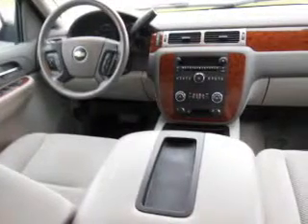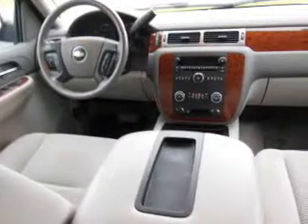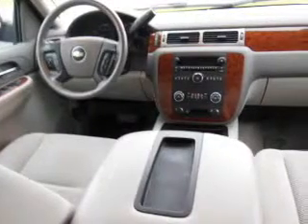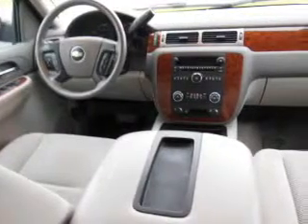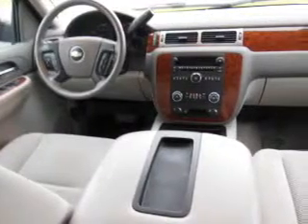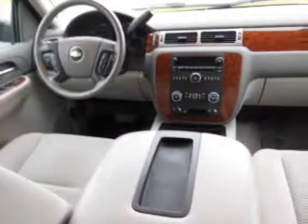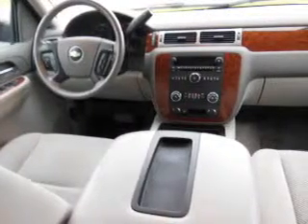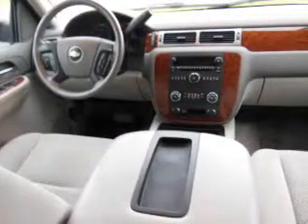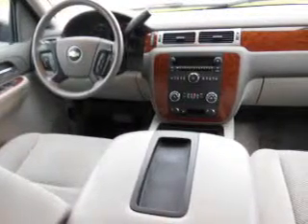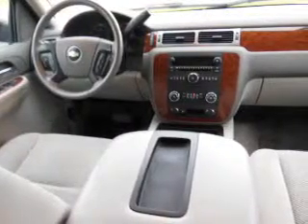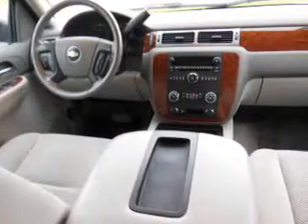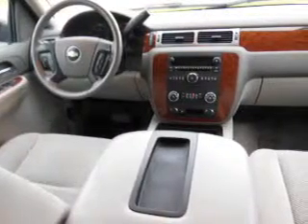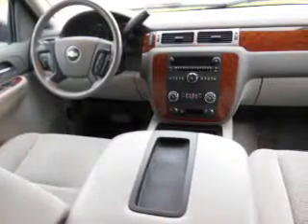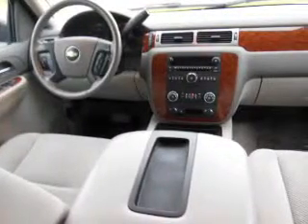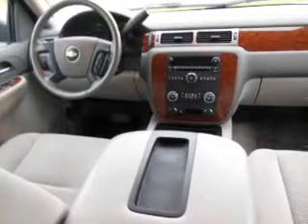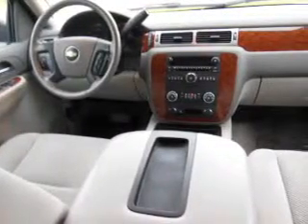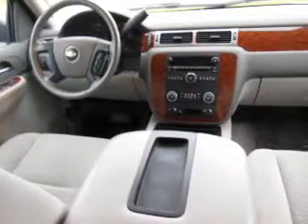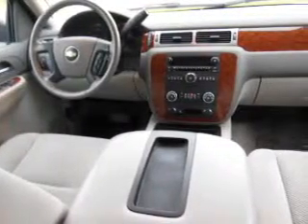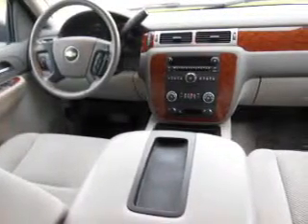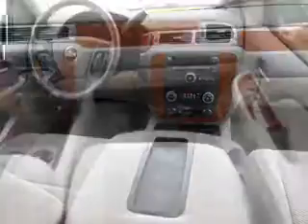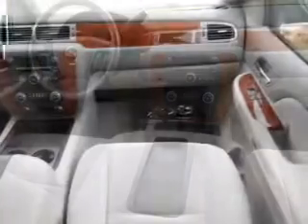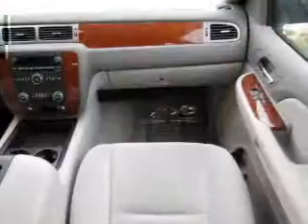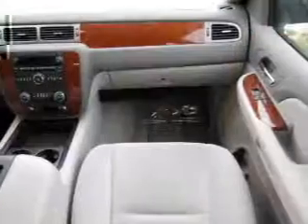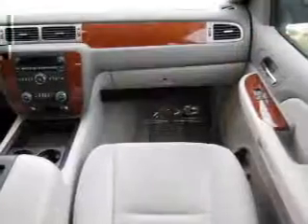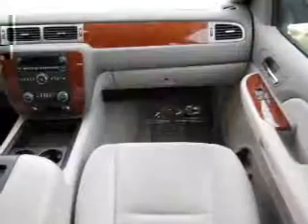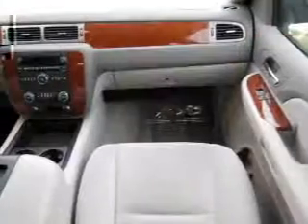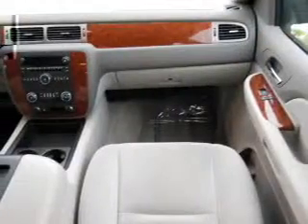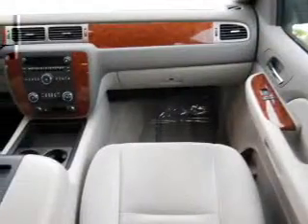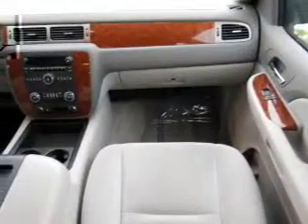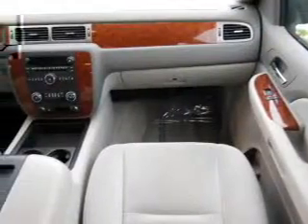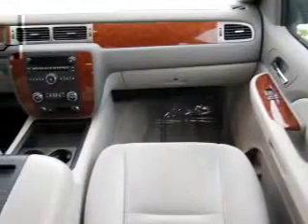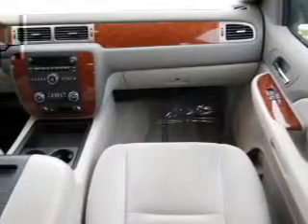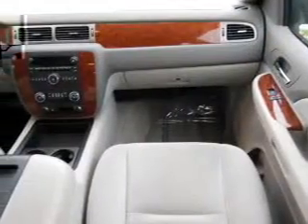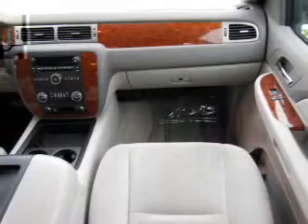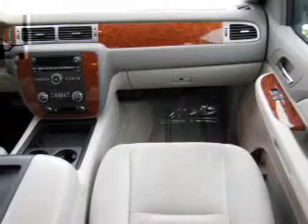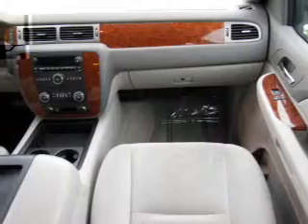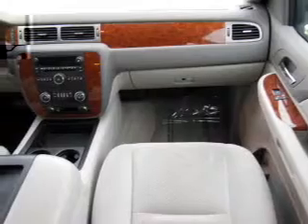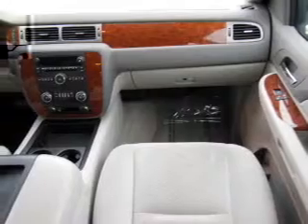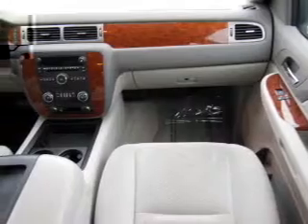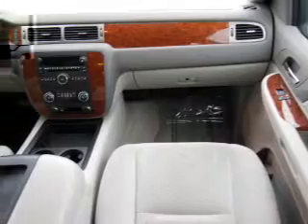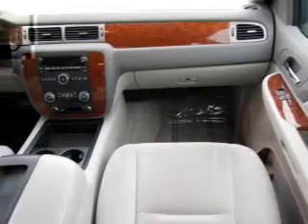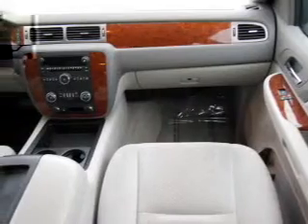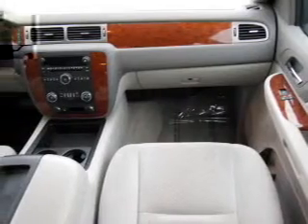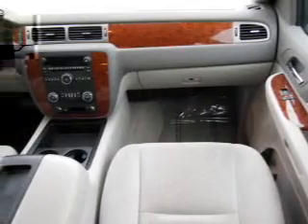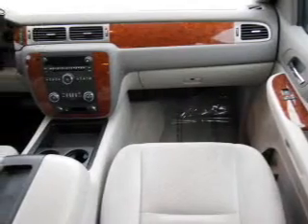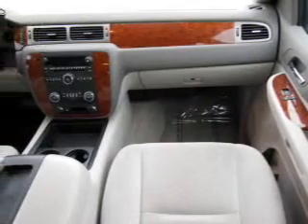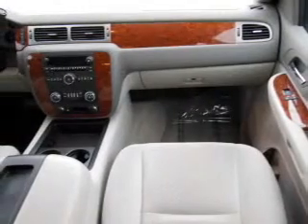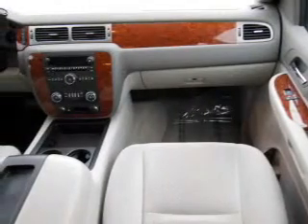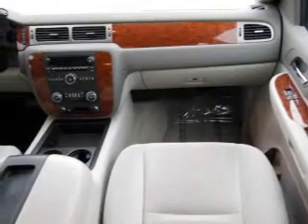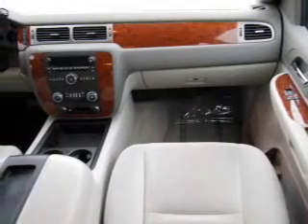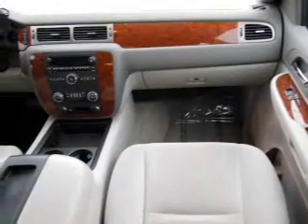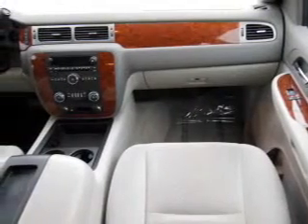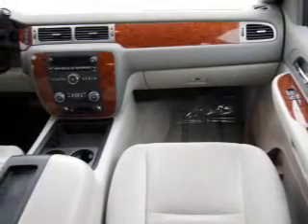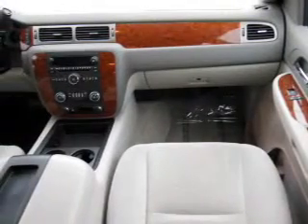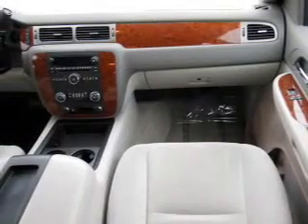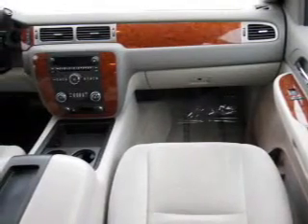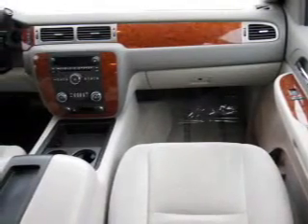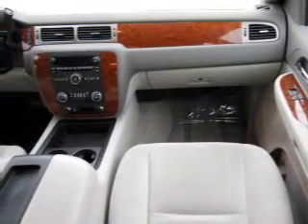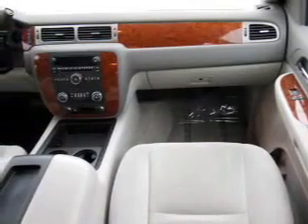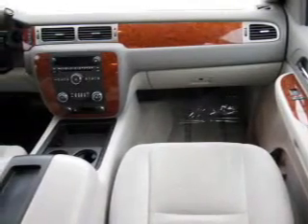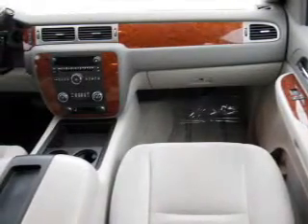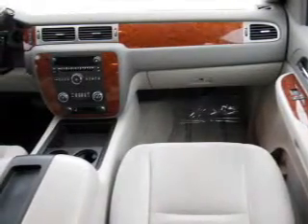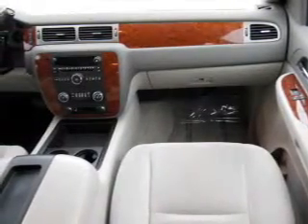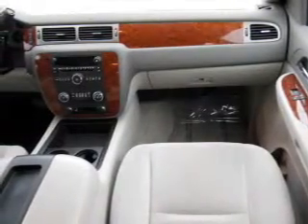Power door locks. Power windows. Cruise control. An AM FM stereo with a CD player. A satellite radio. Power mirrors.